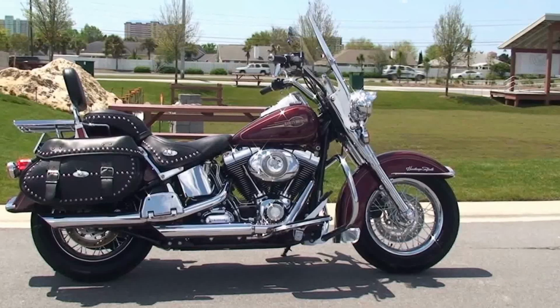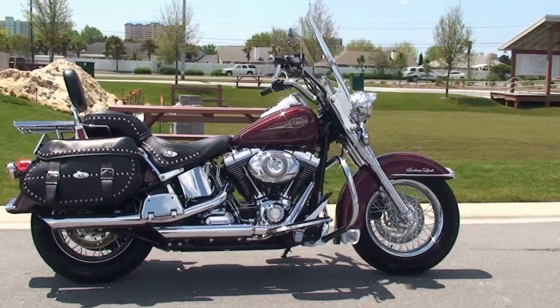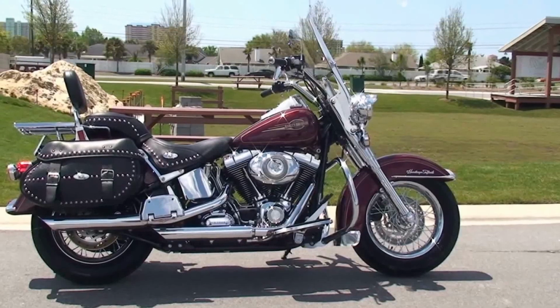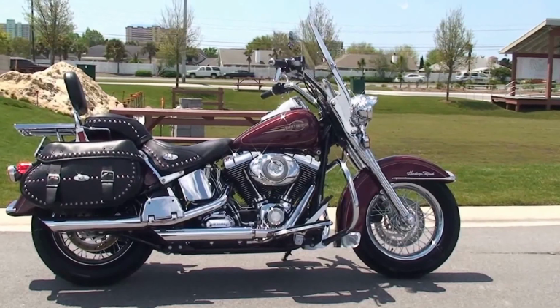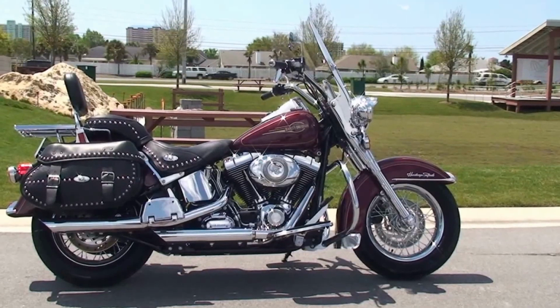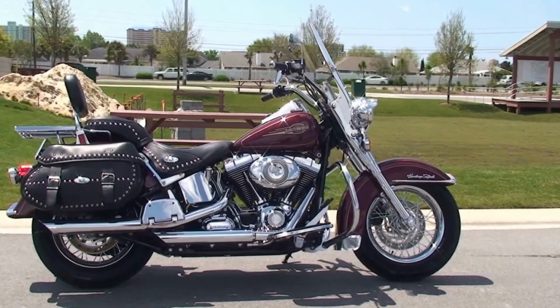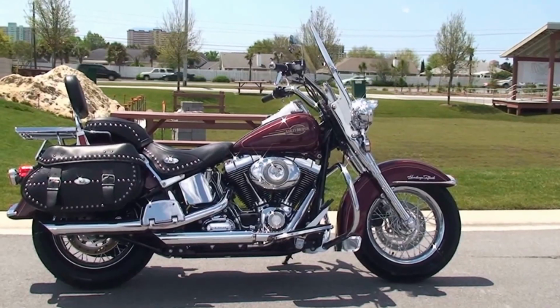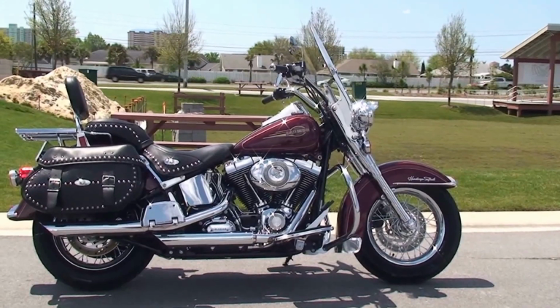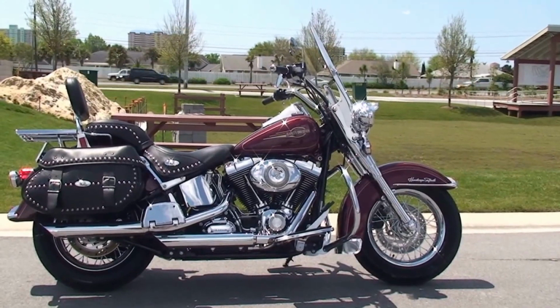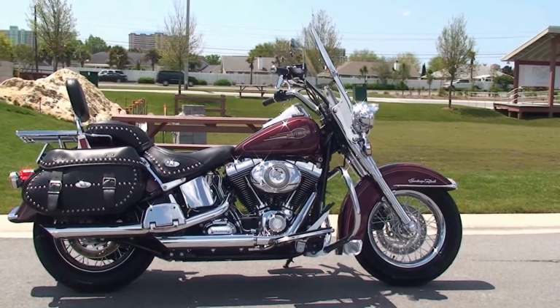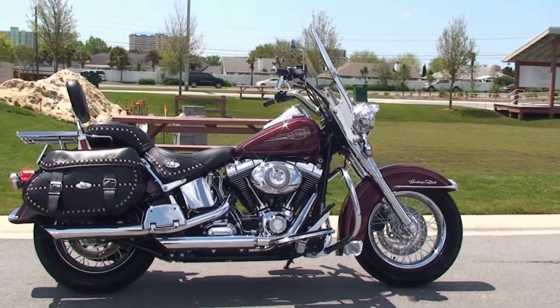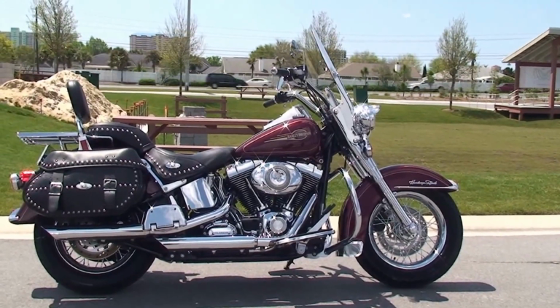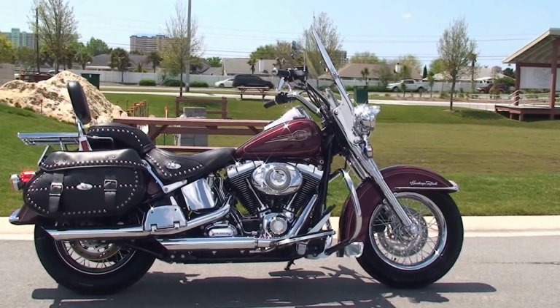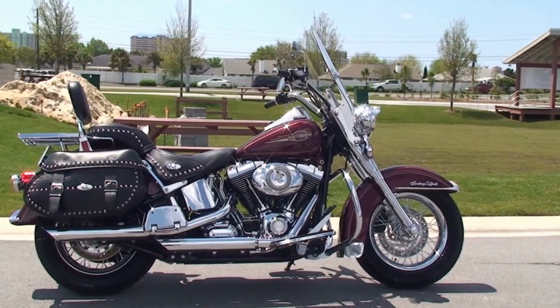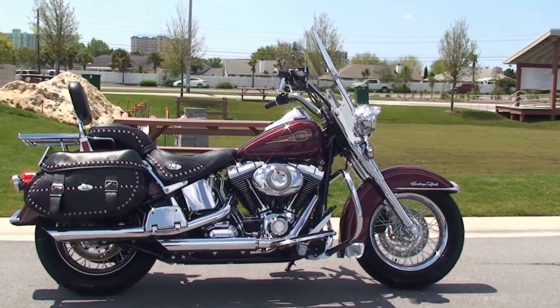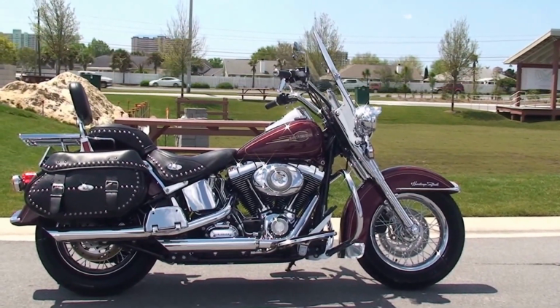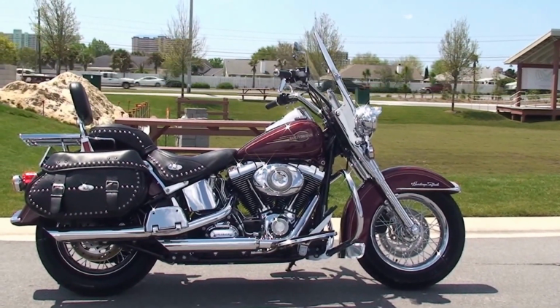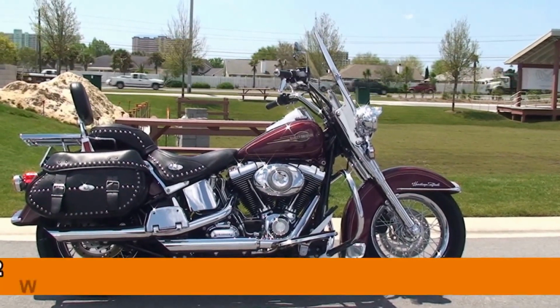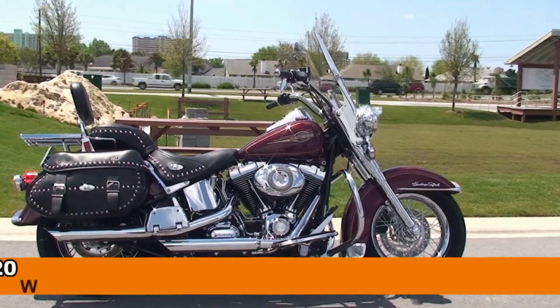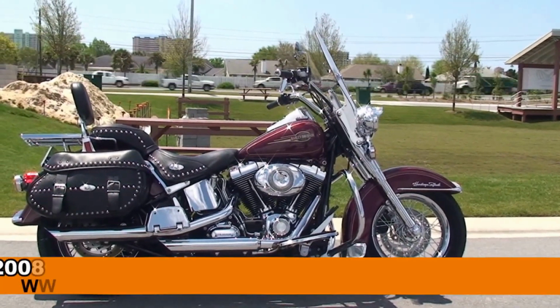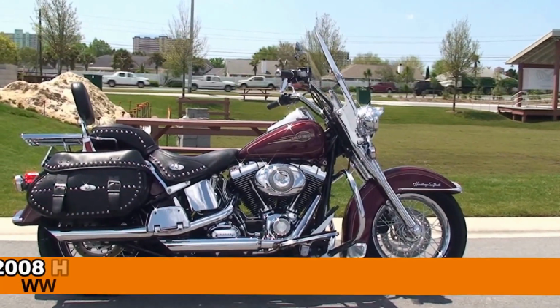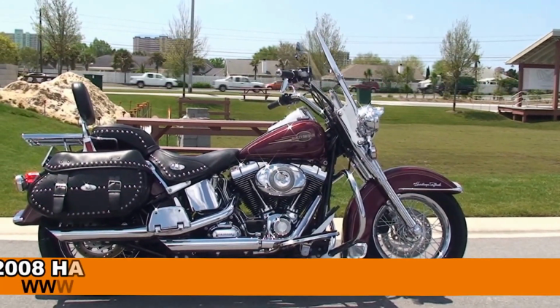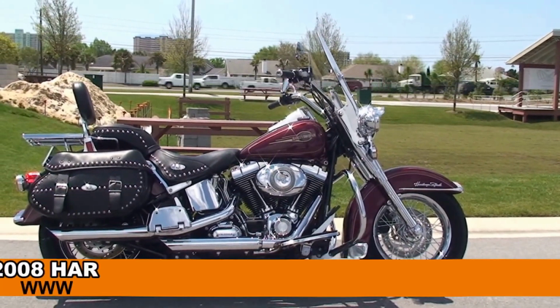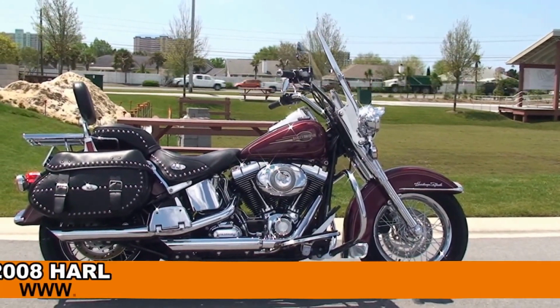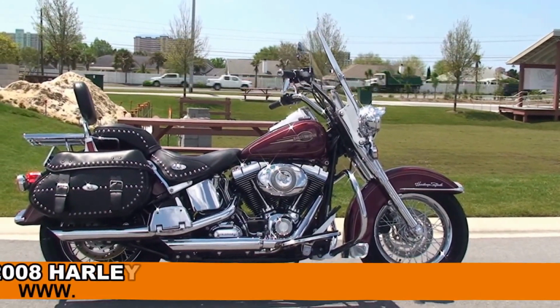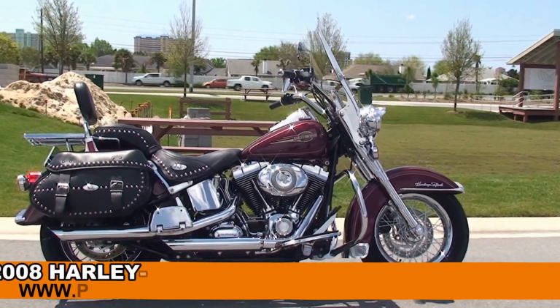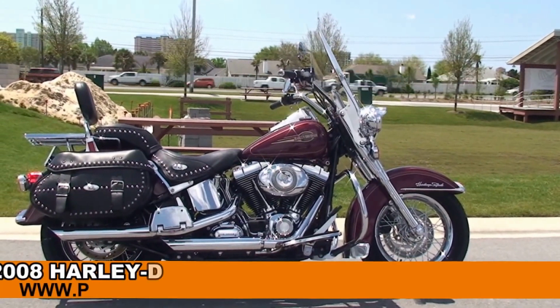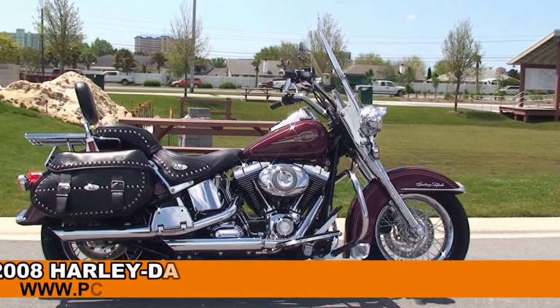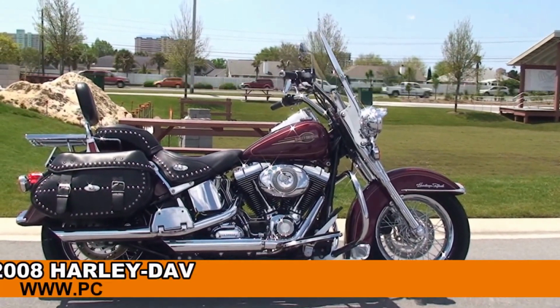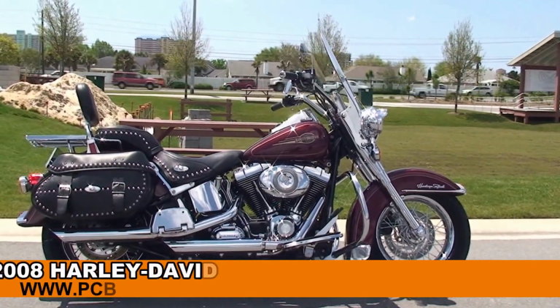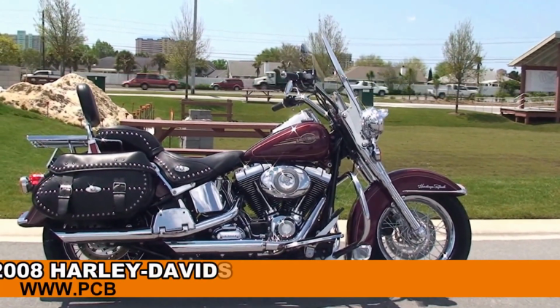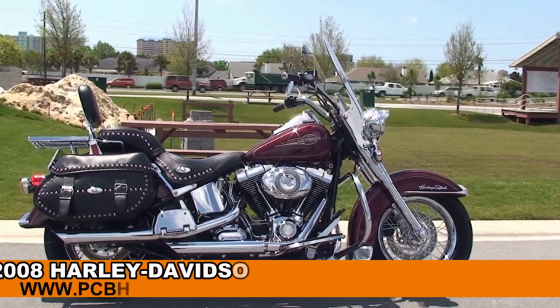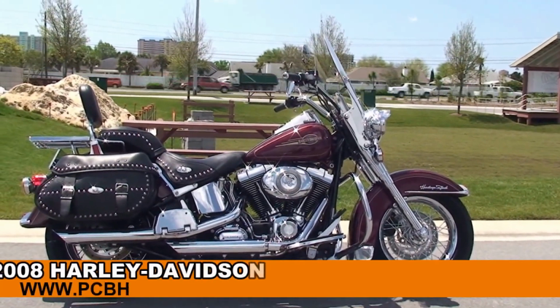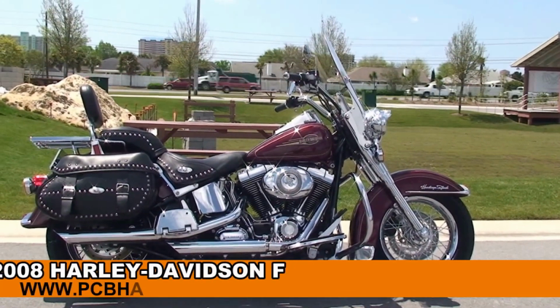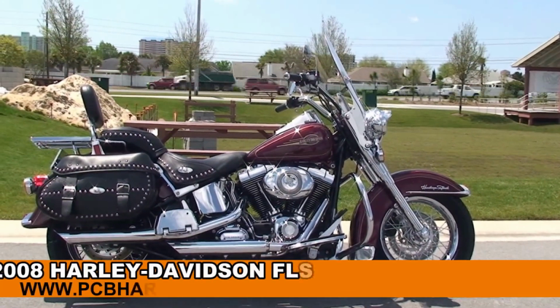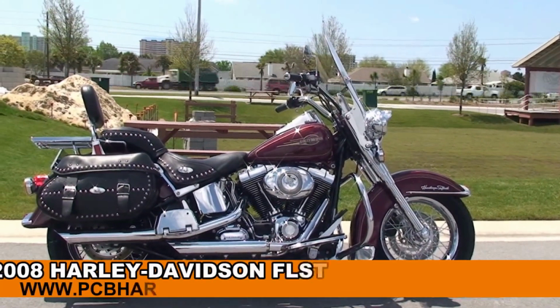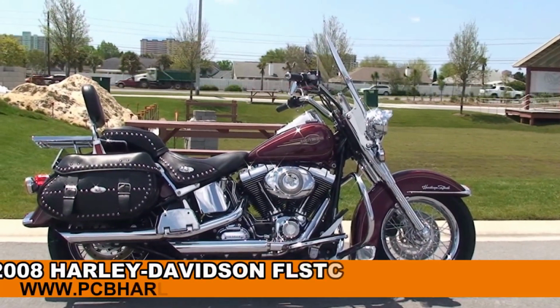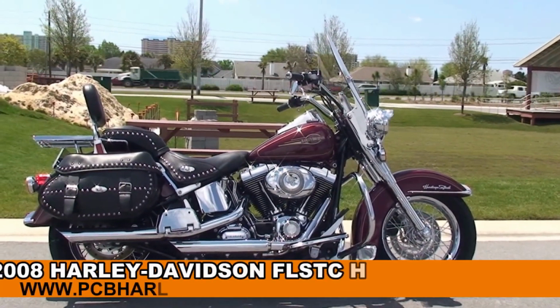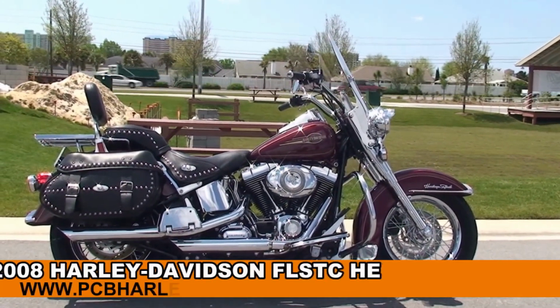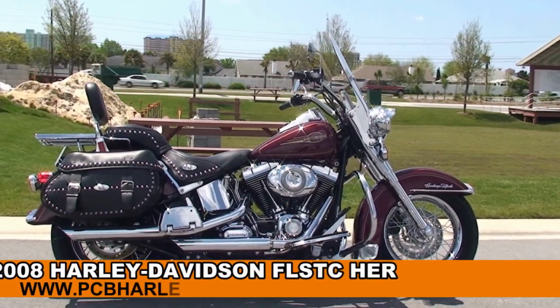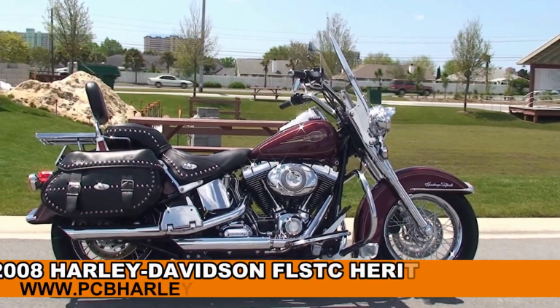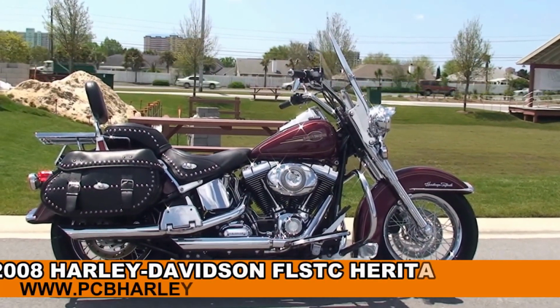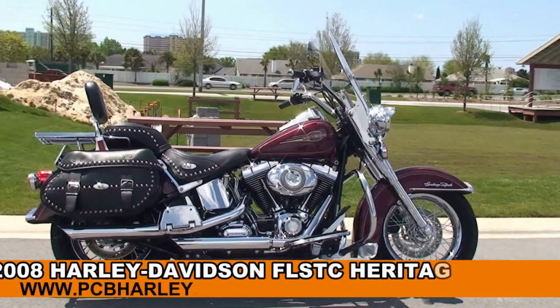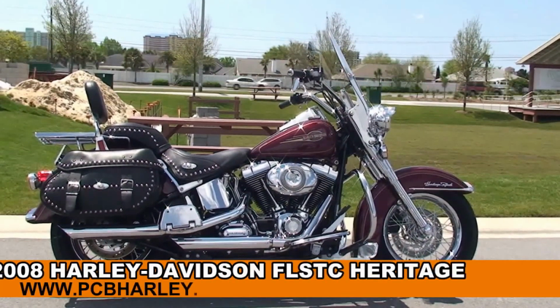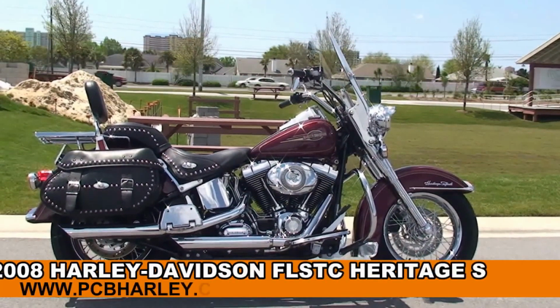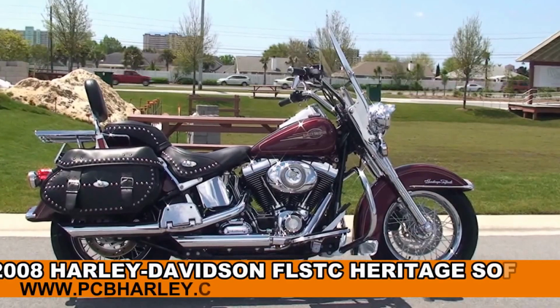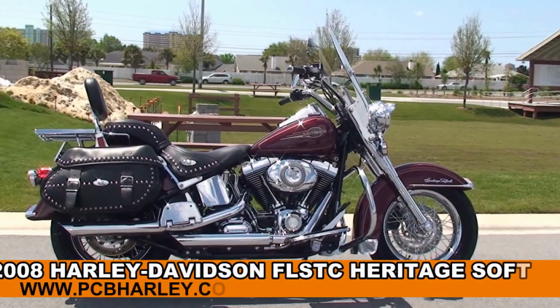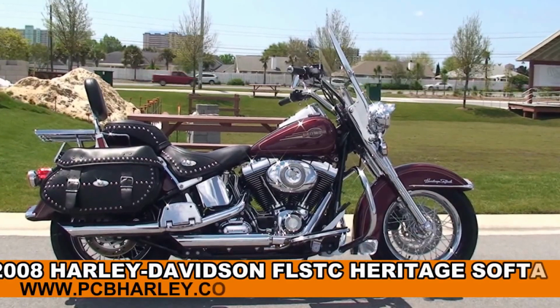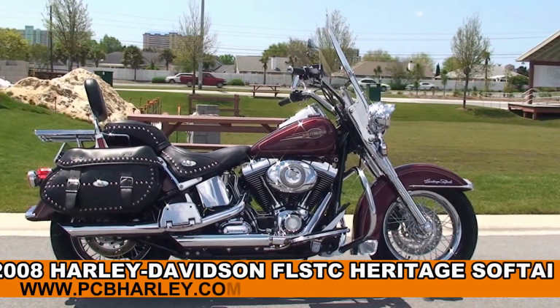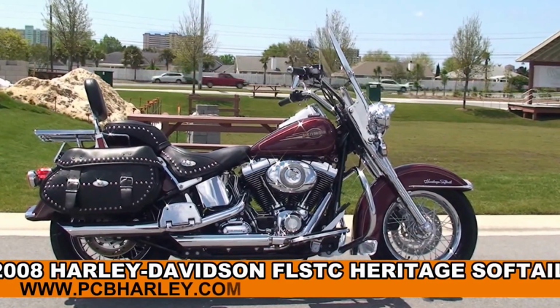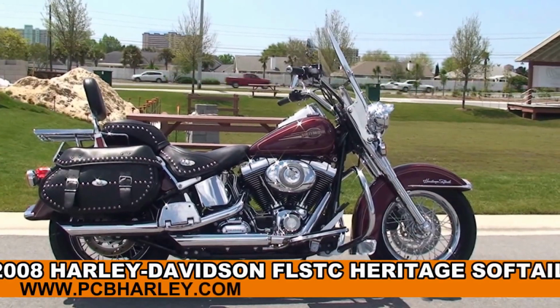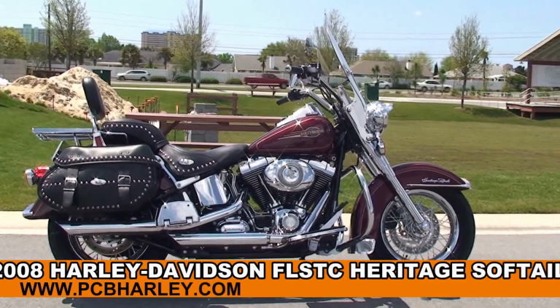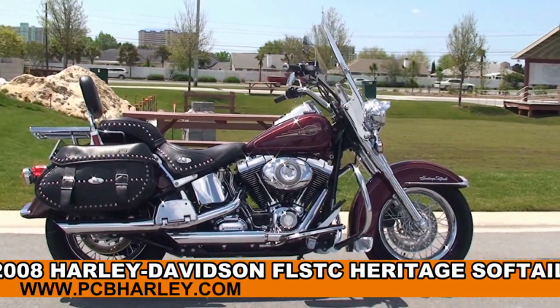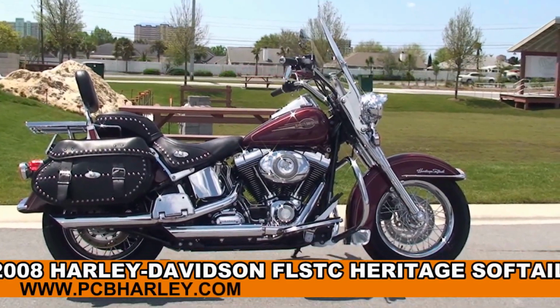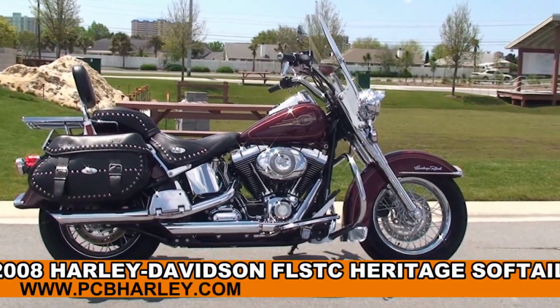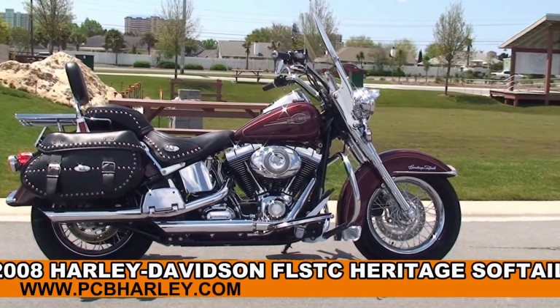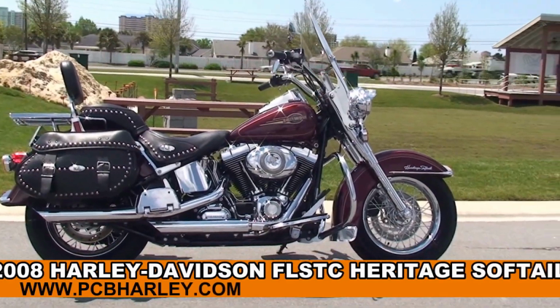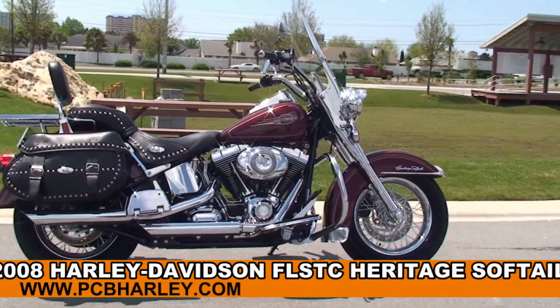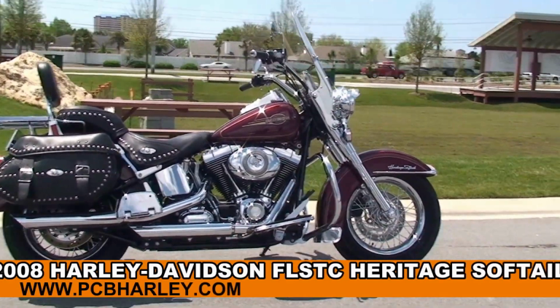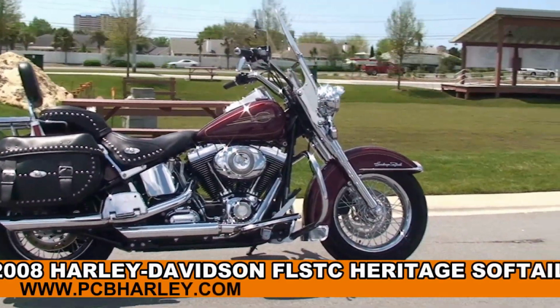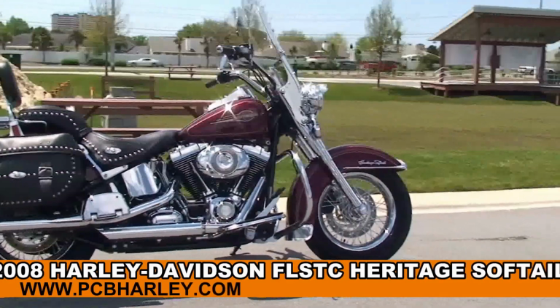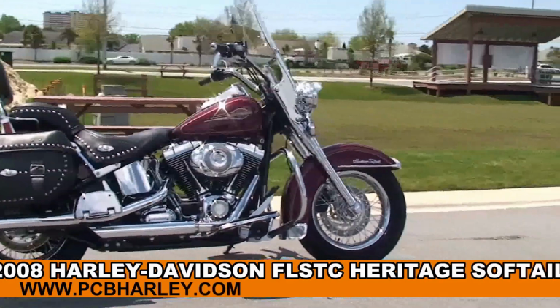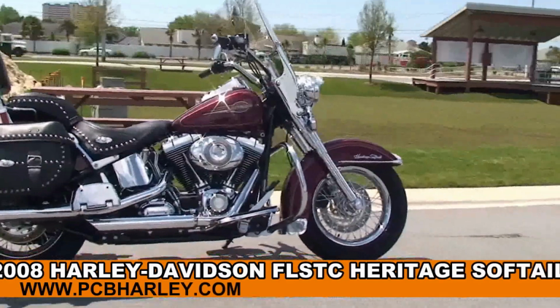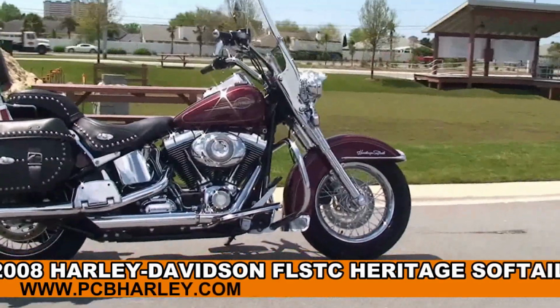Welcome everyone to the world-famous Harley-Davidson of Panama City Beach. Today I've got for you this unique used 2008 Heritage Softail Classic.